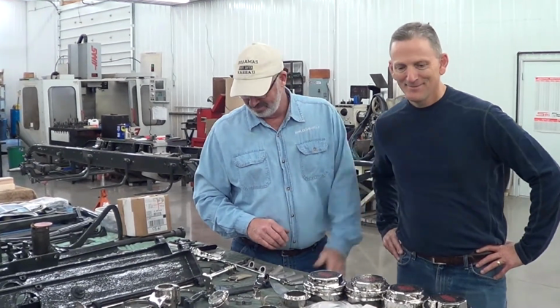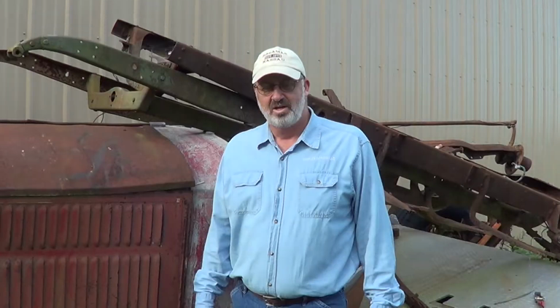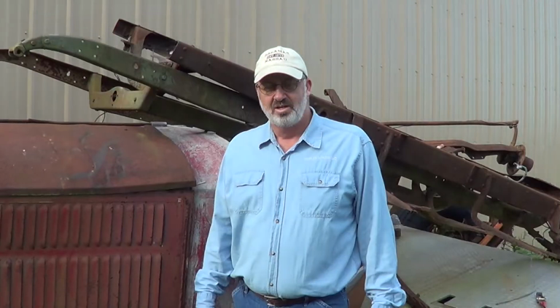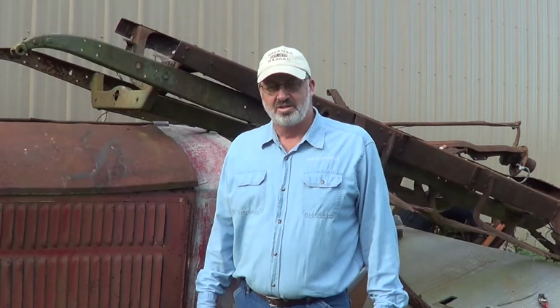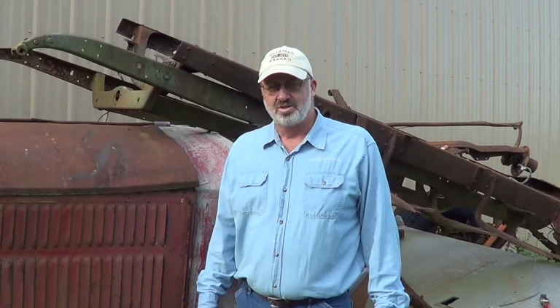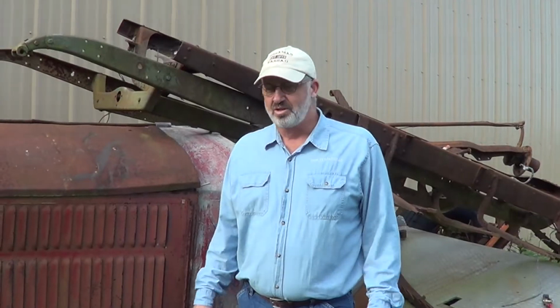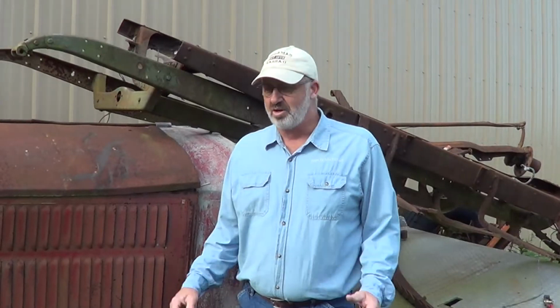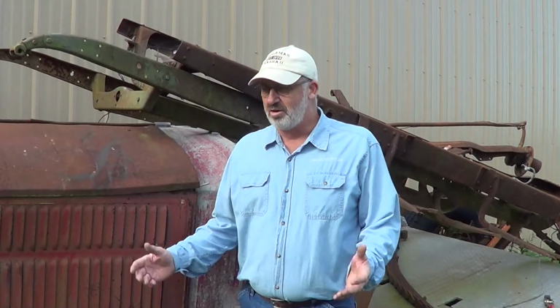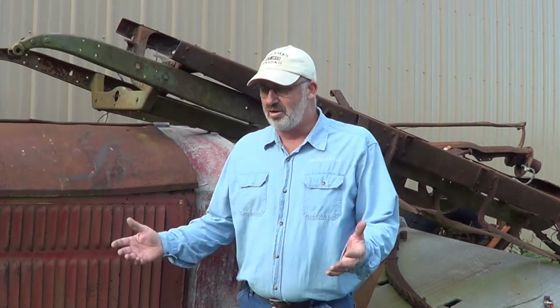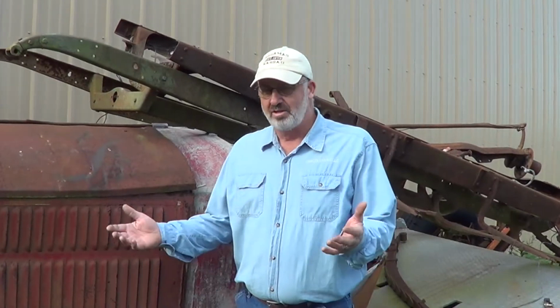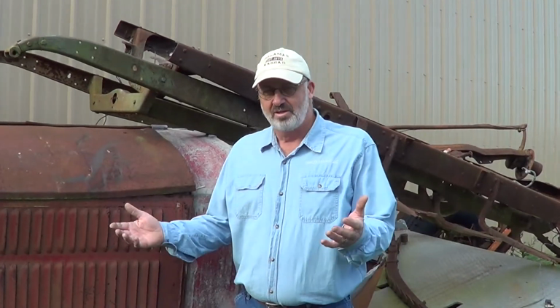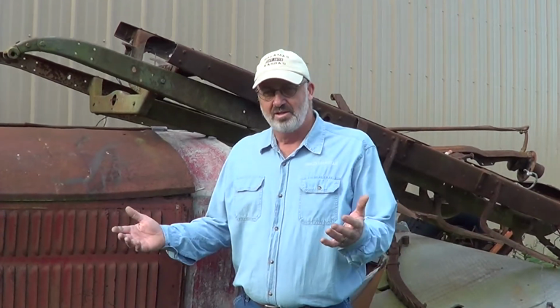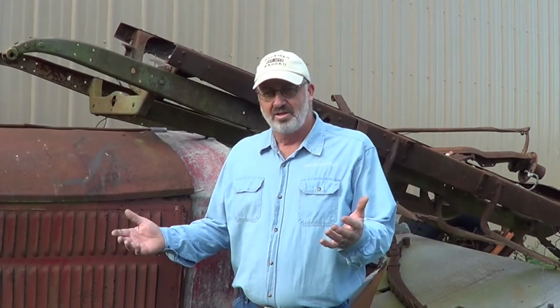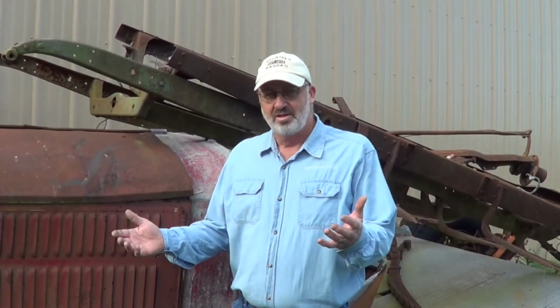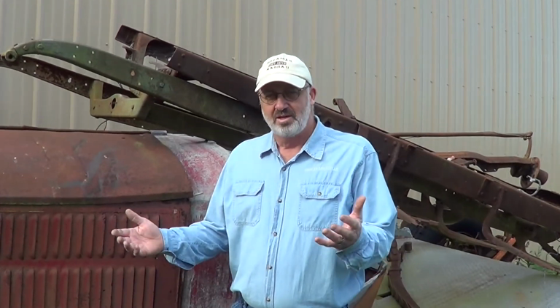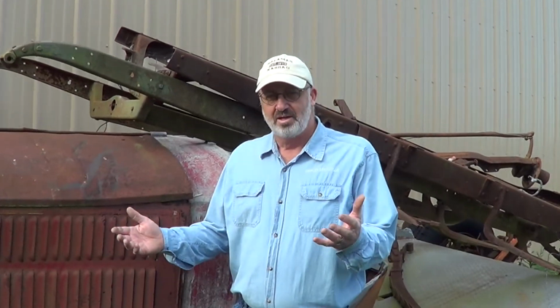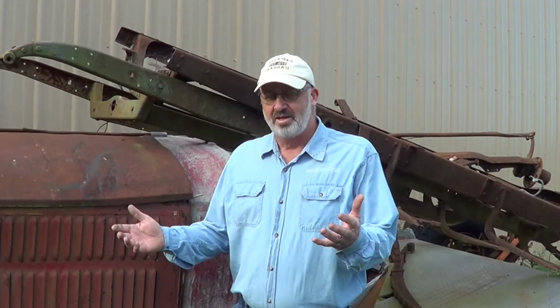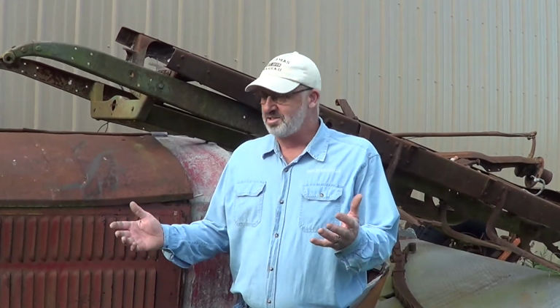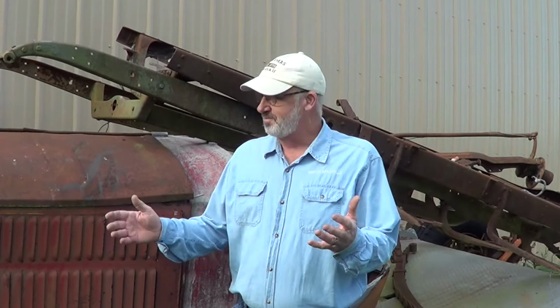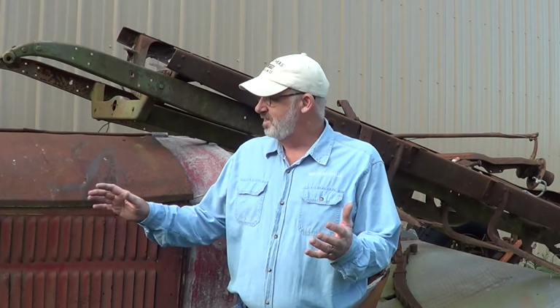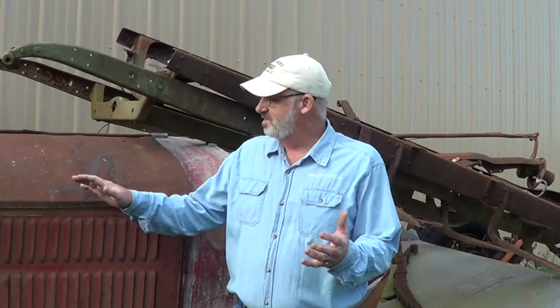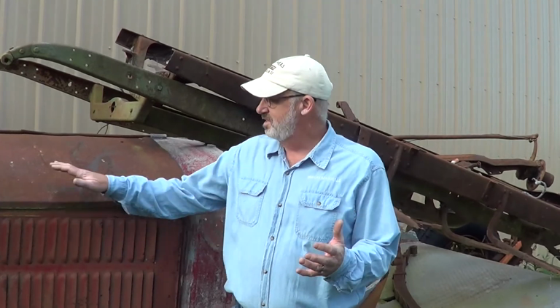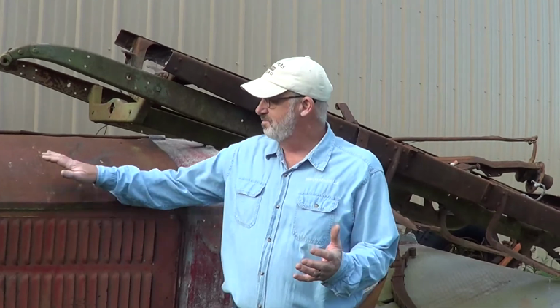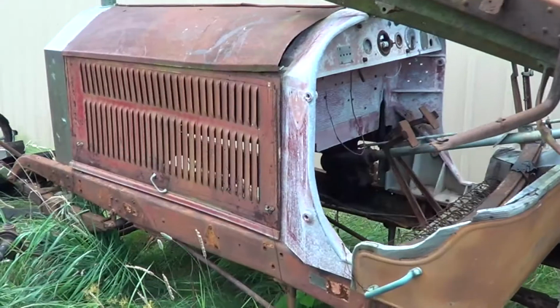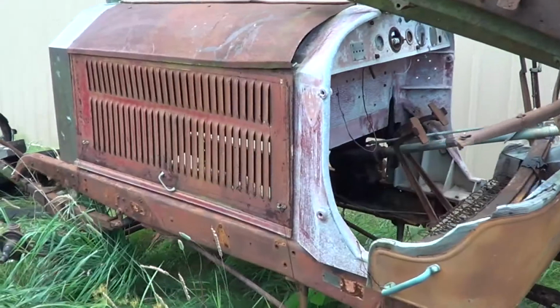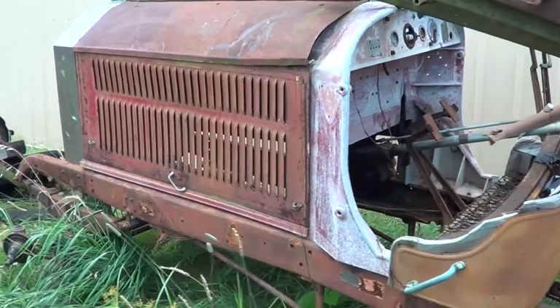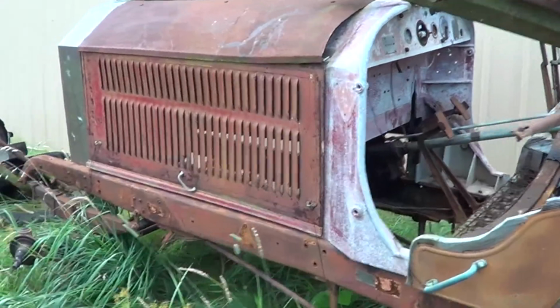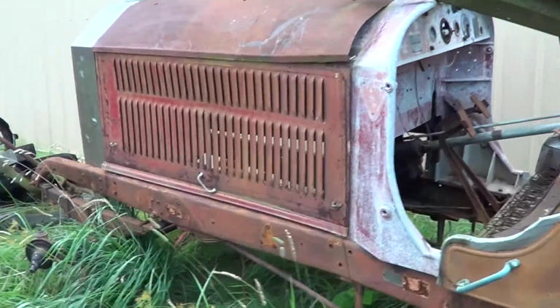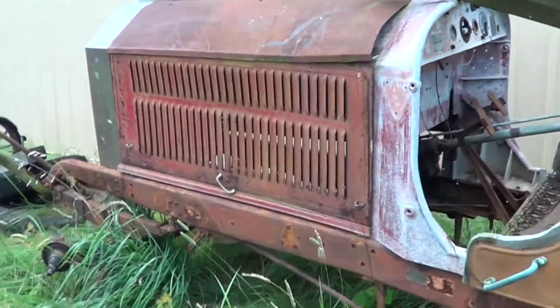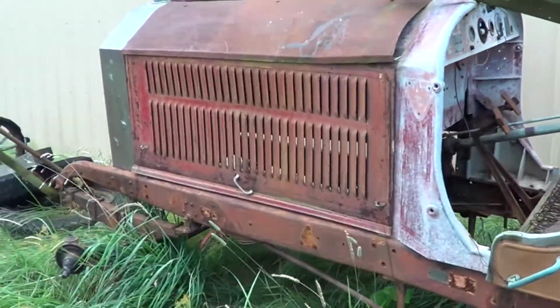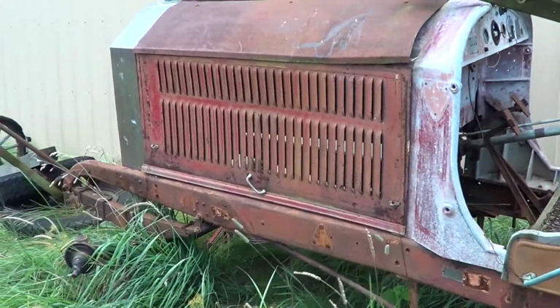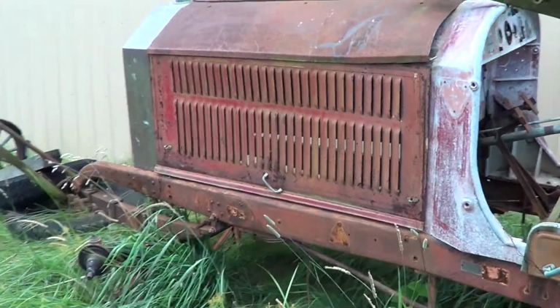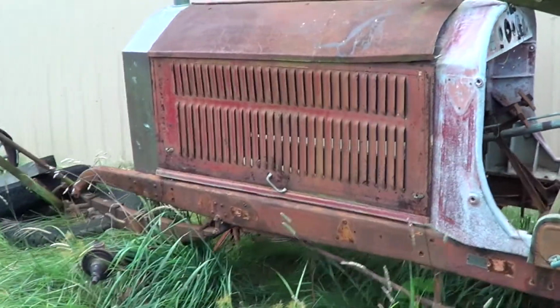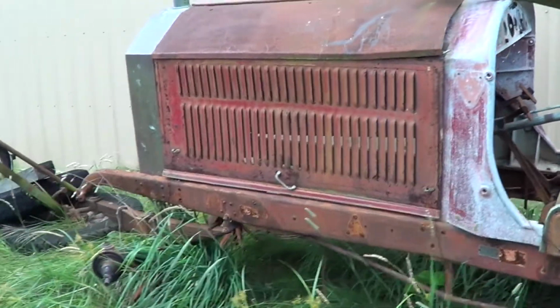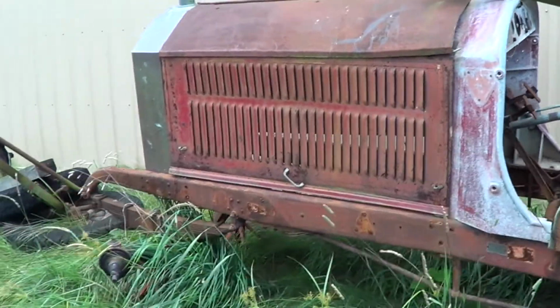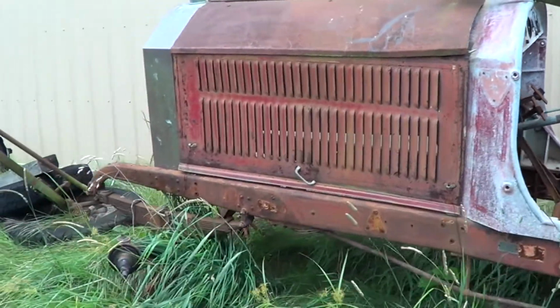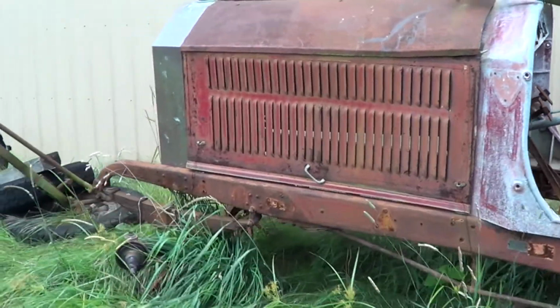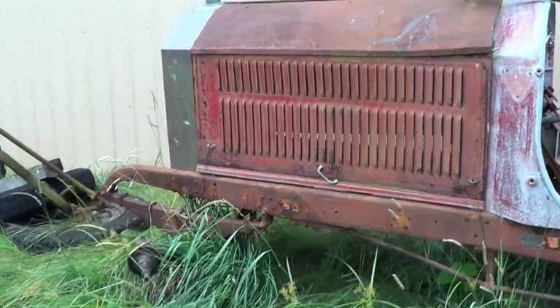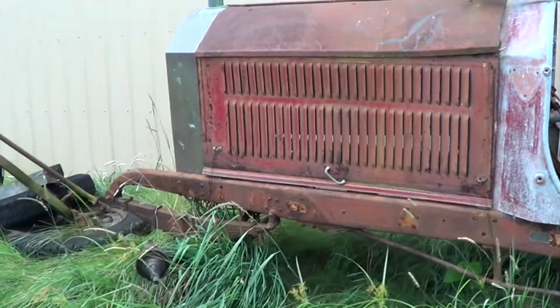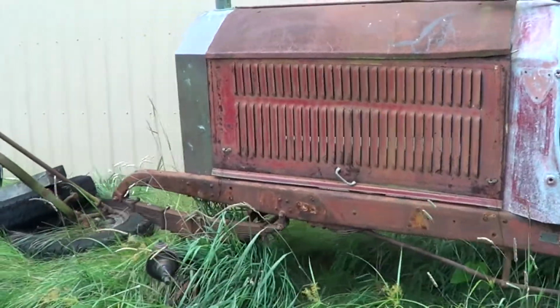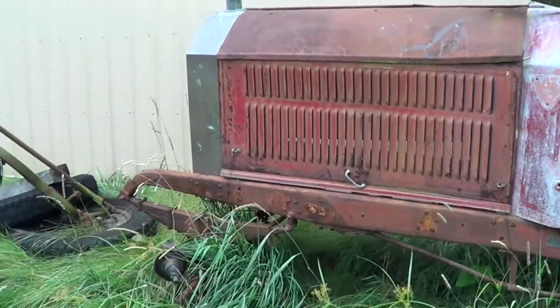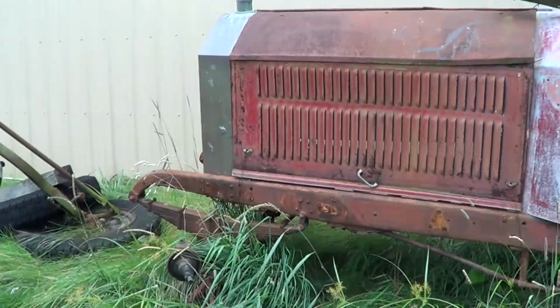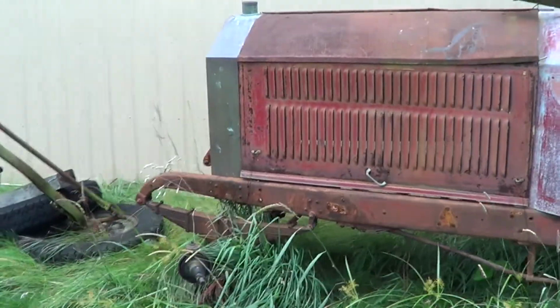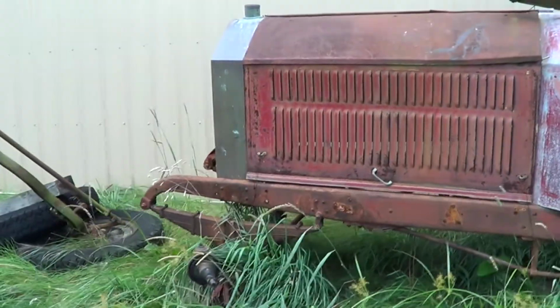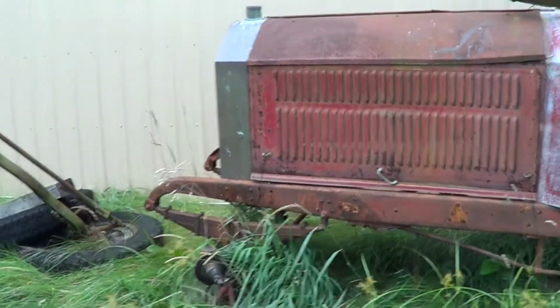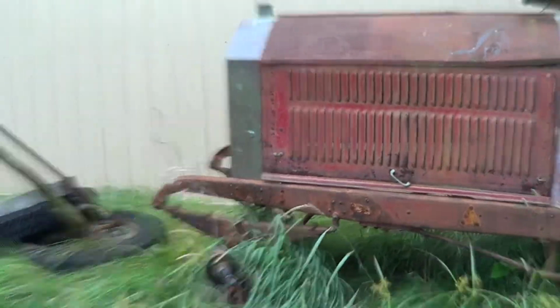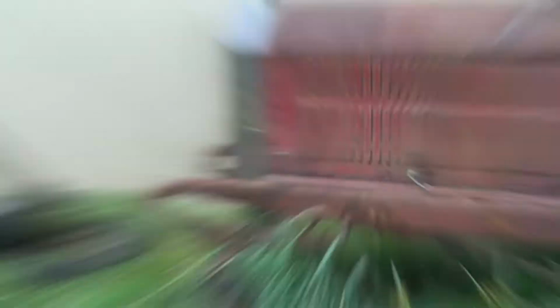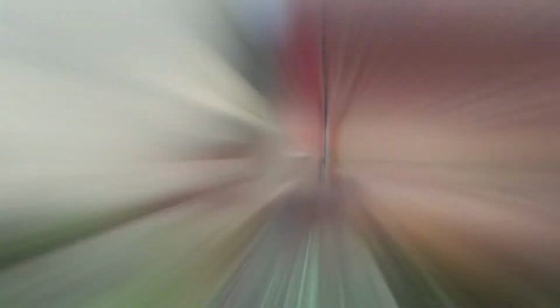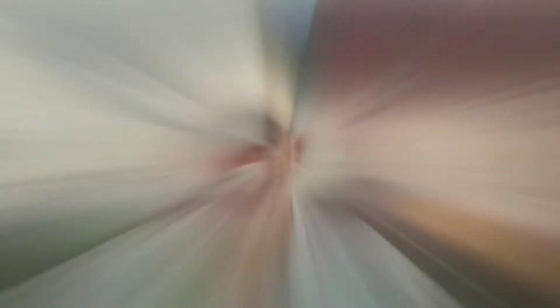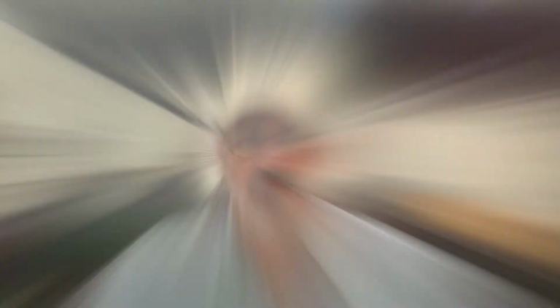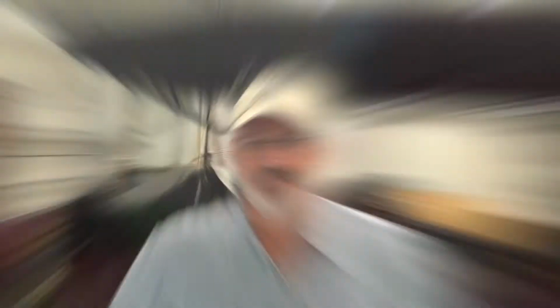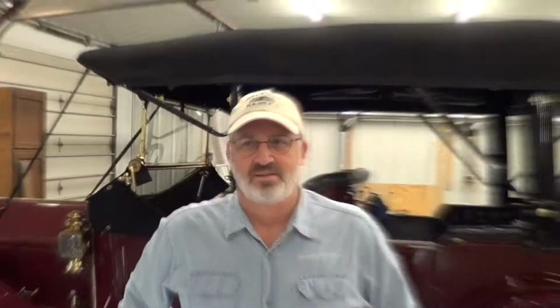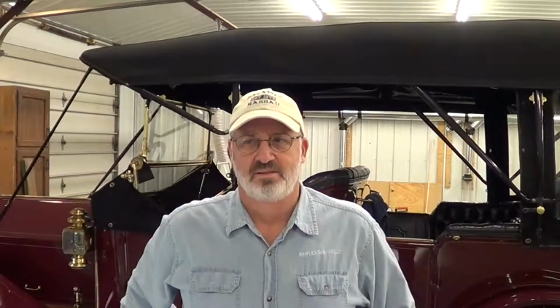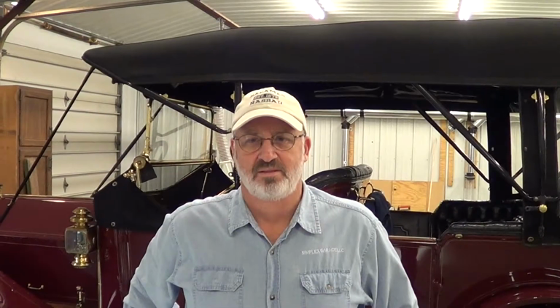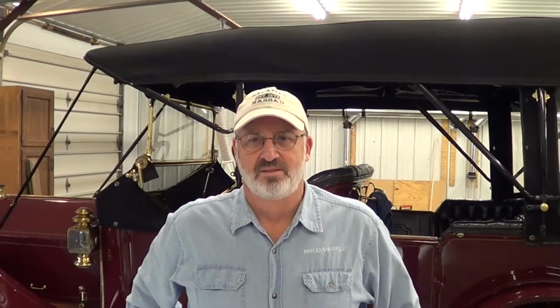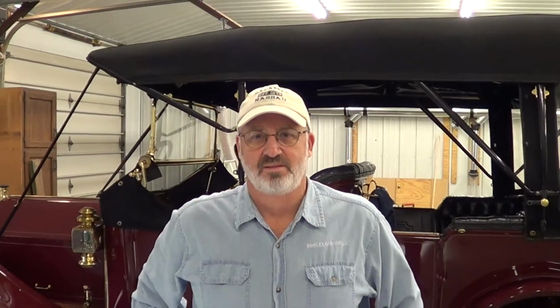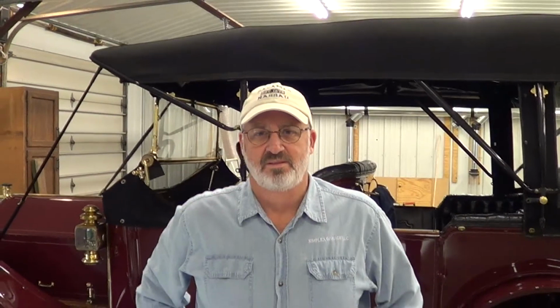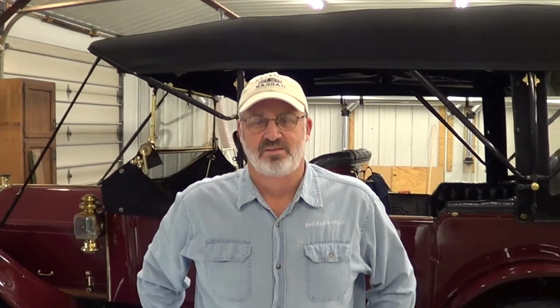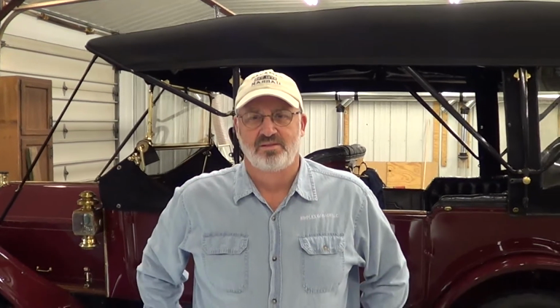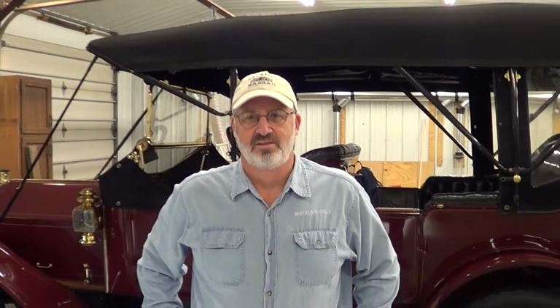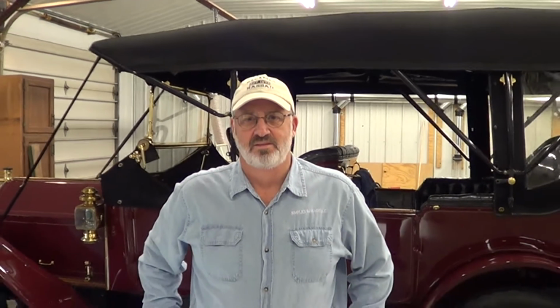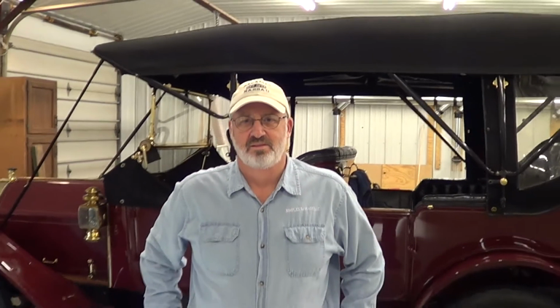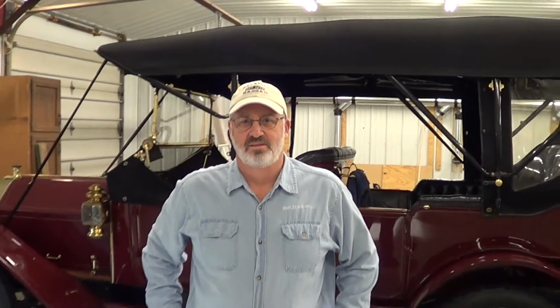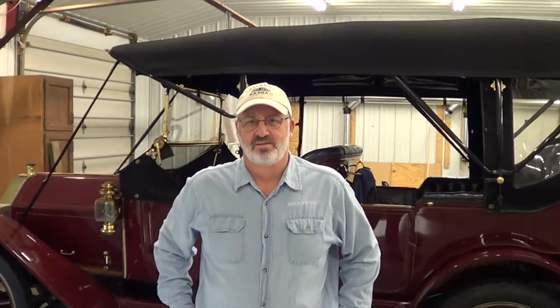So the goal is to find something that looks like this and turn it into something that looks like this.